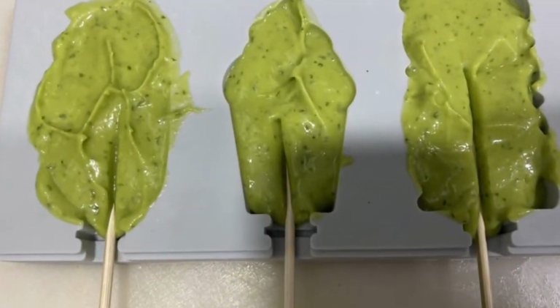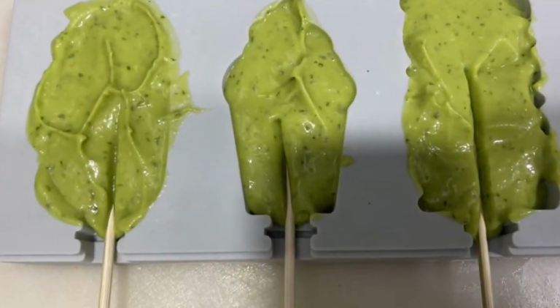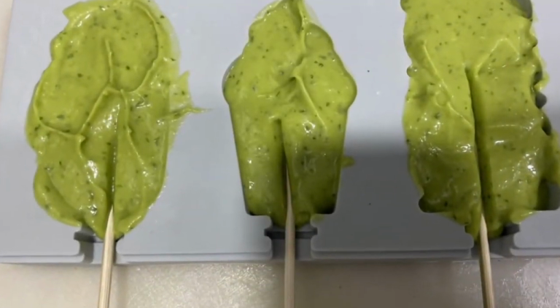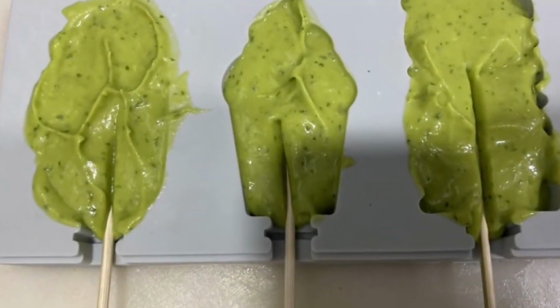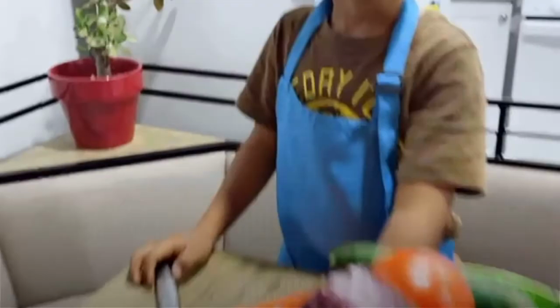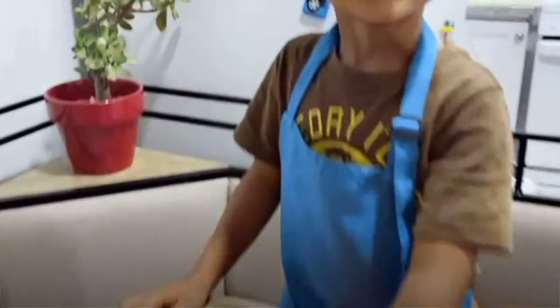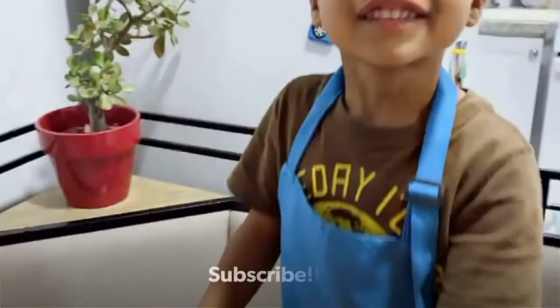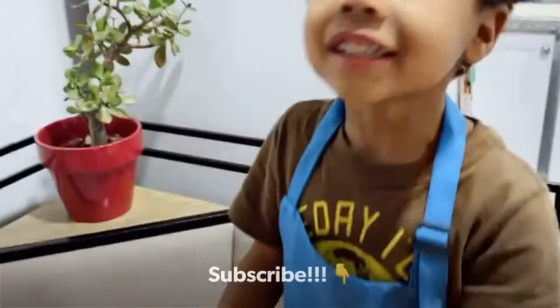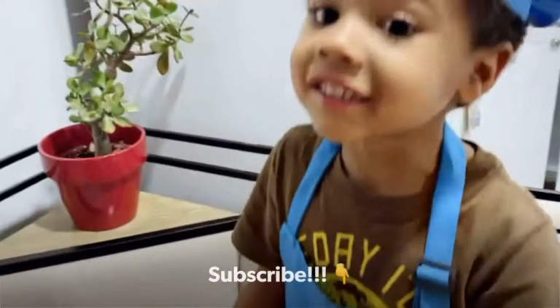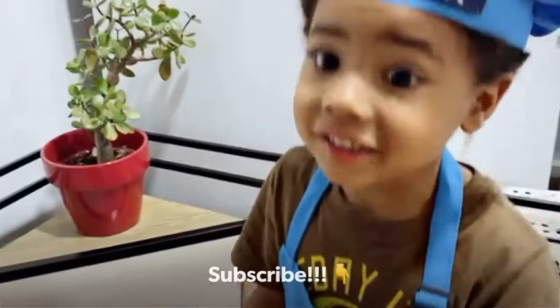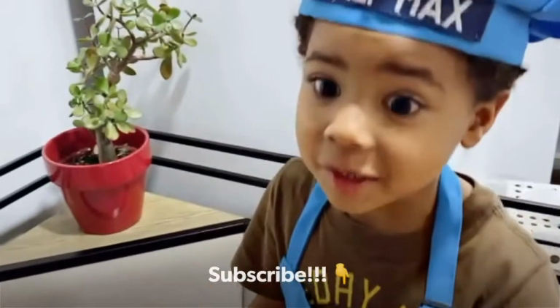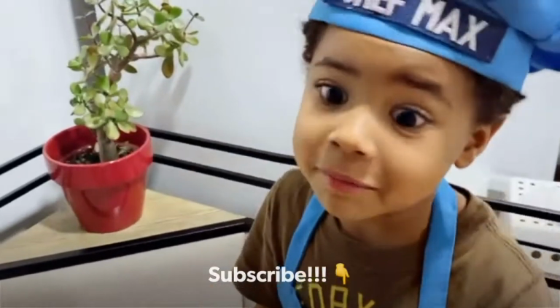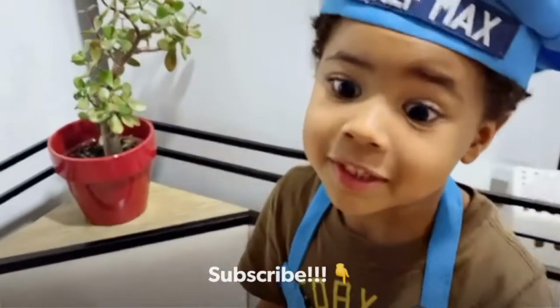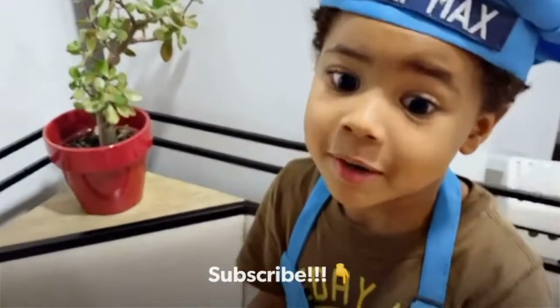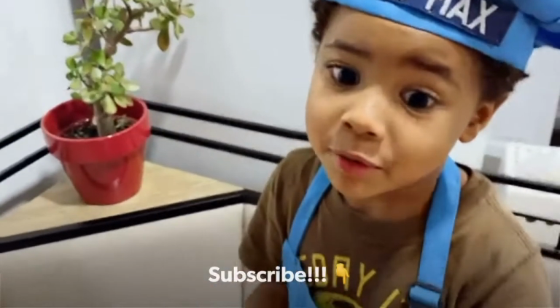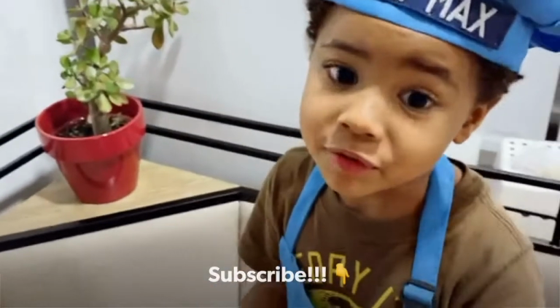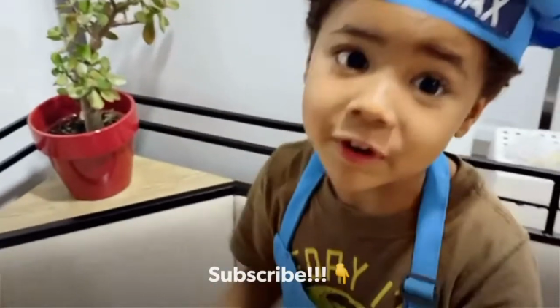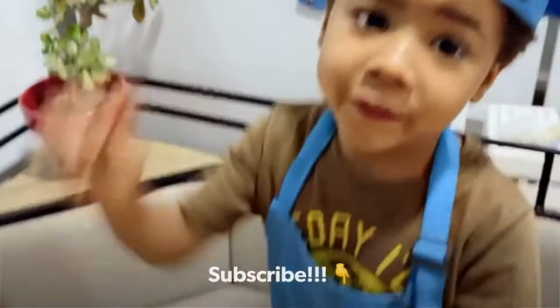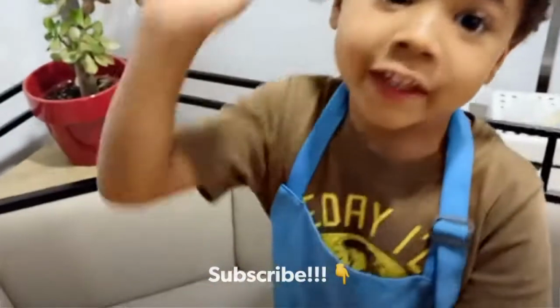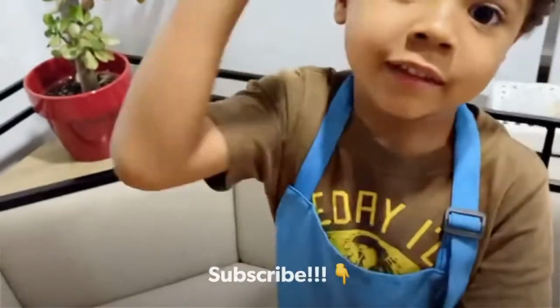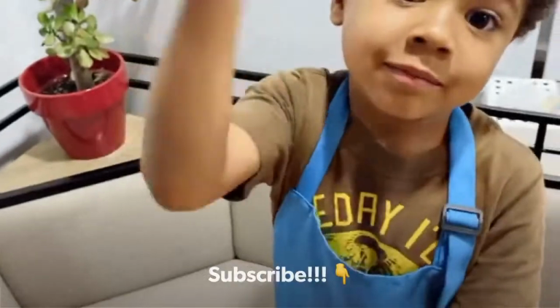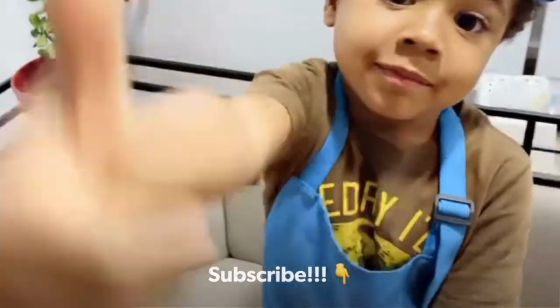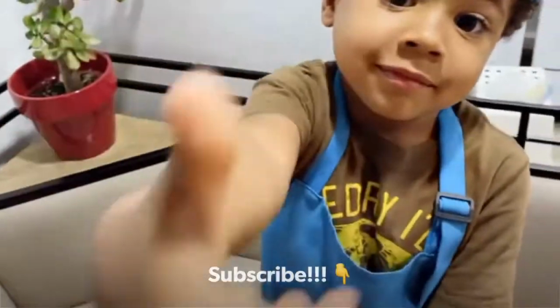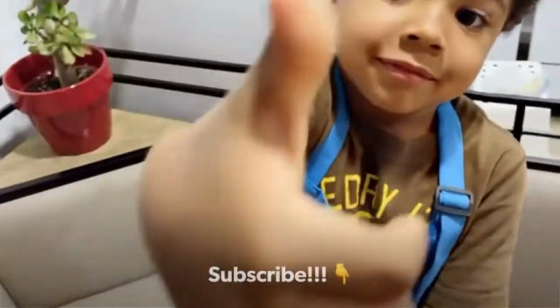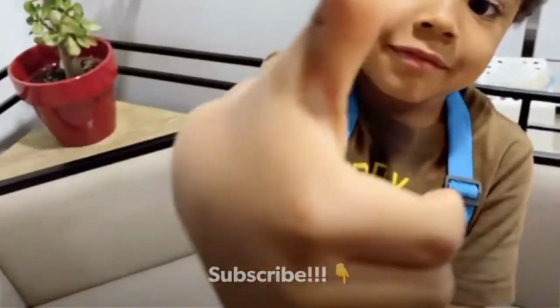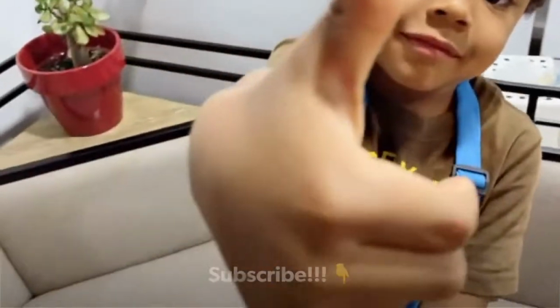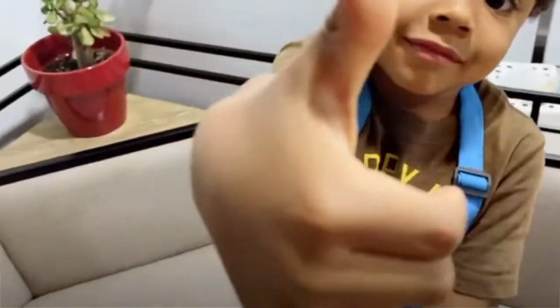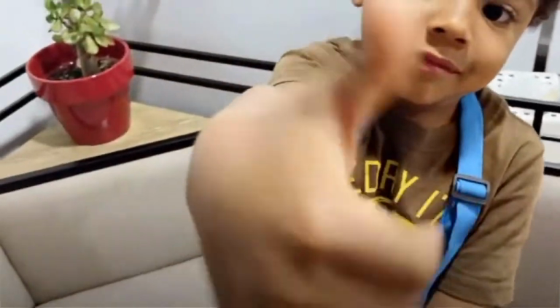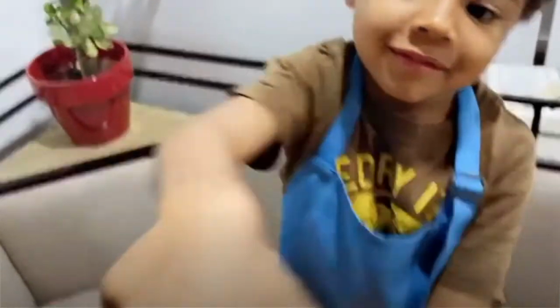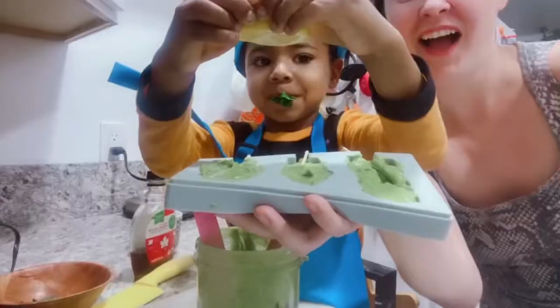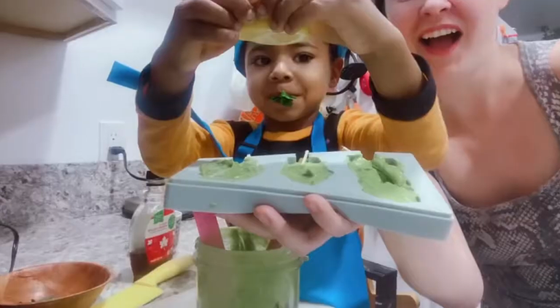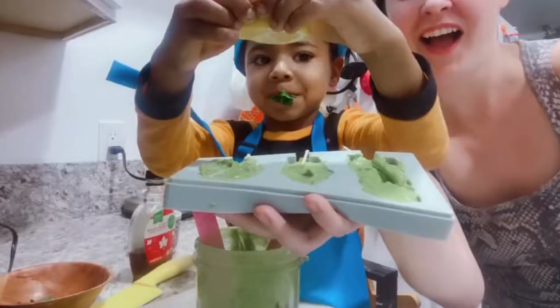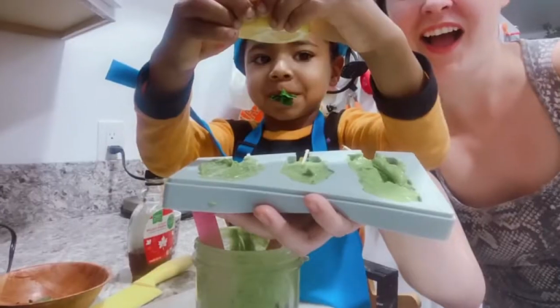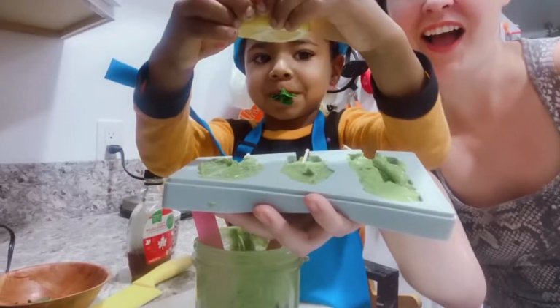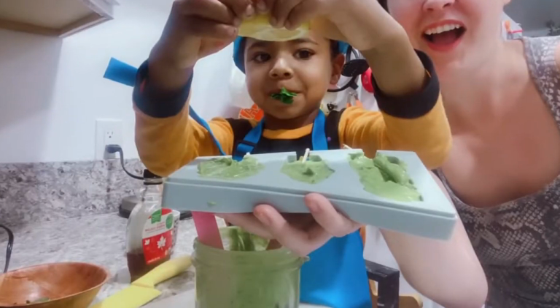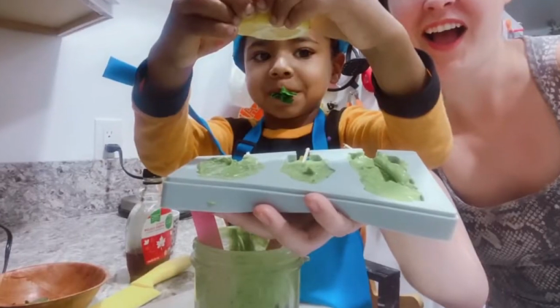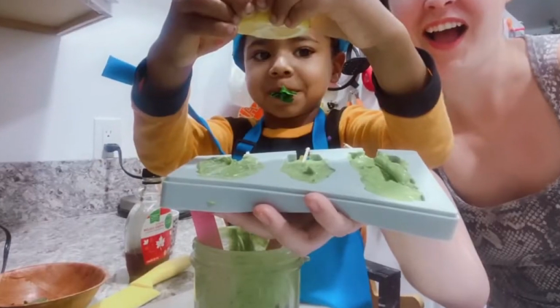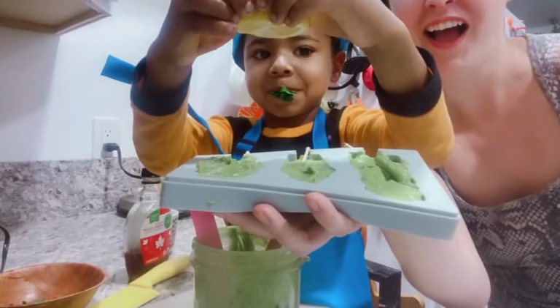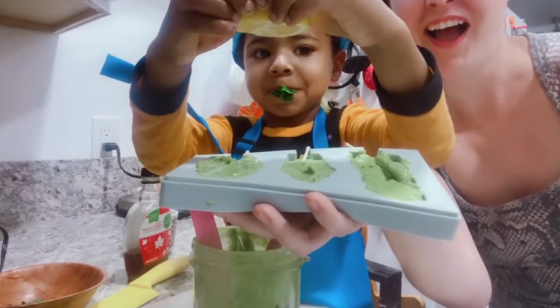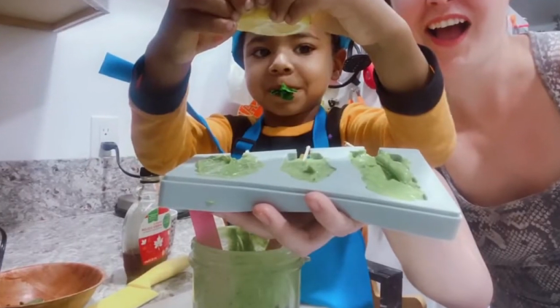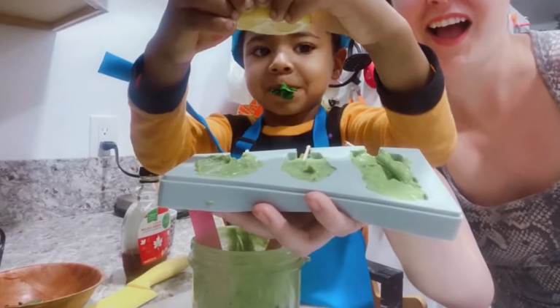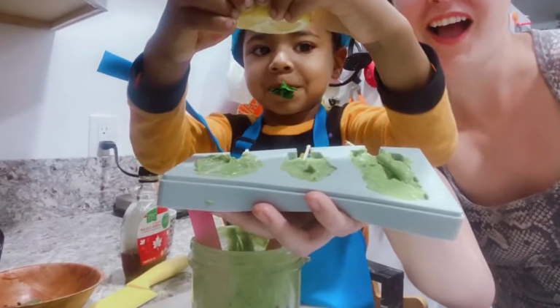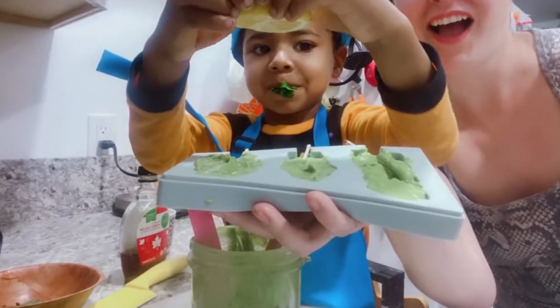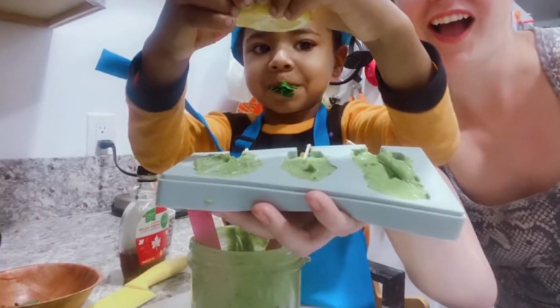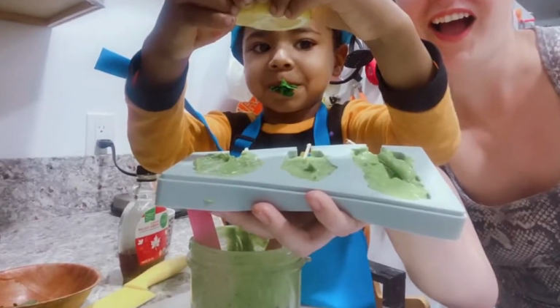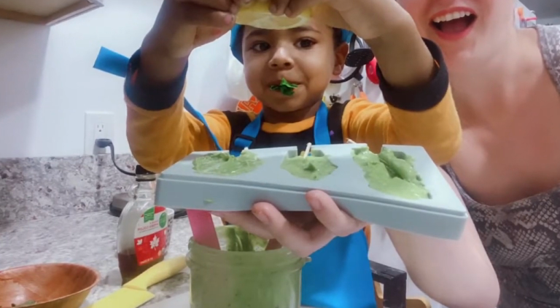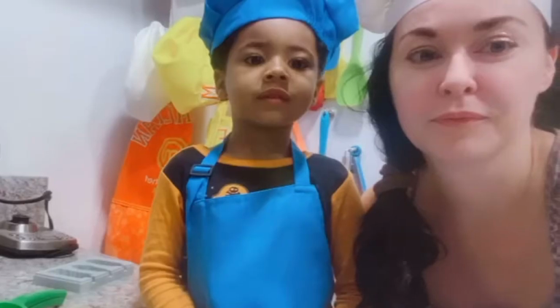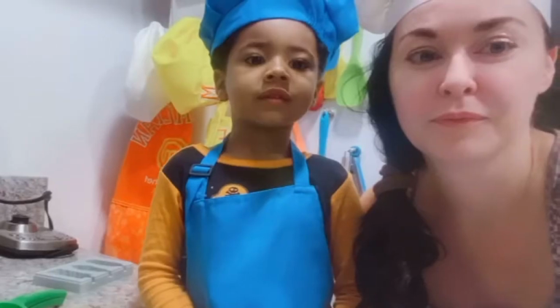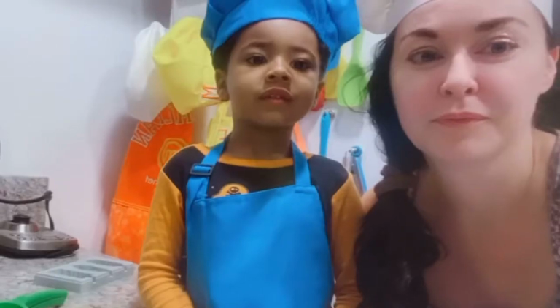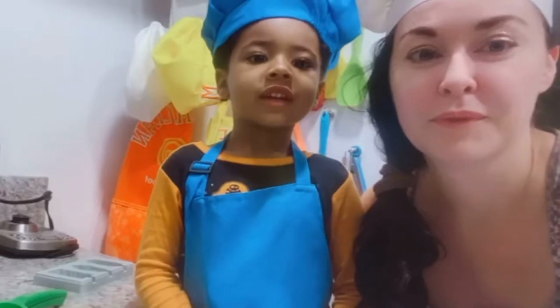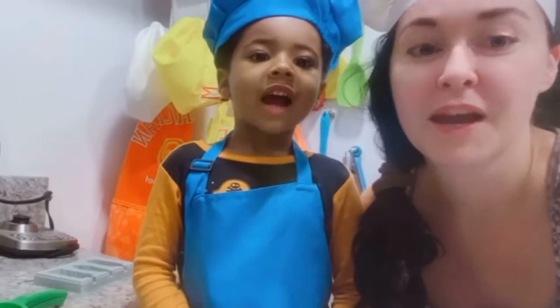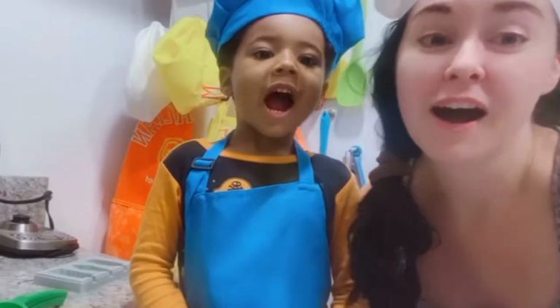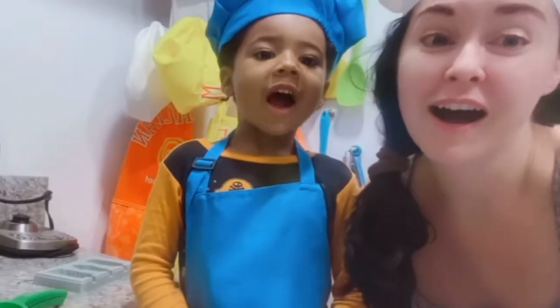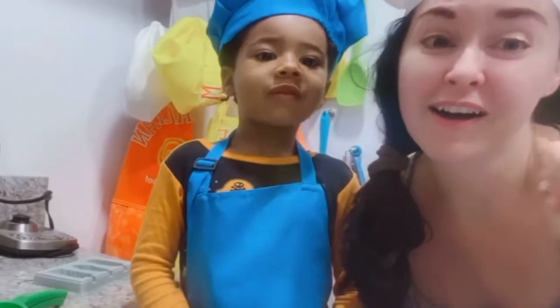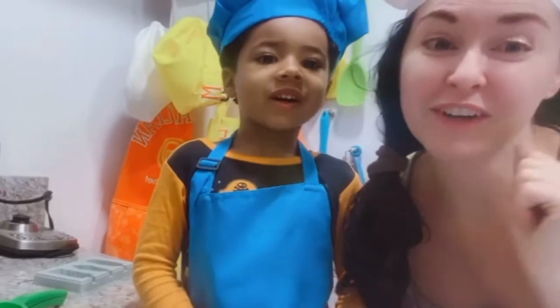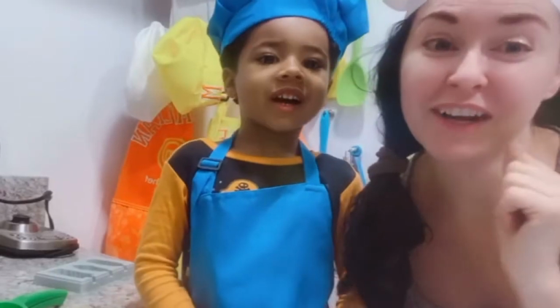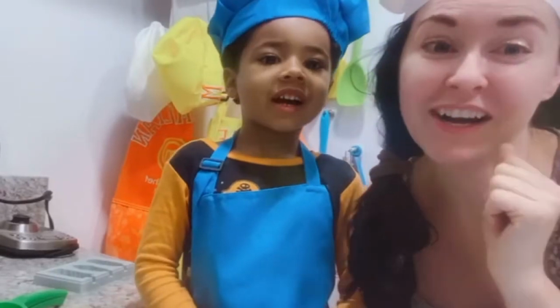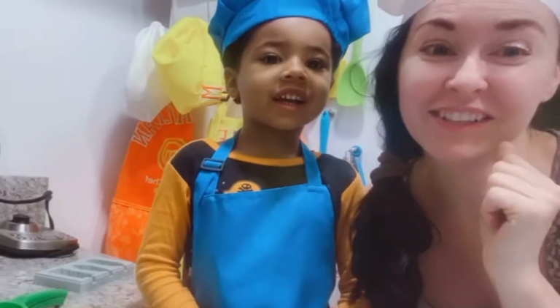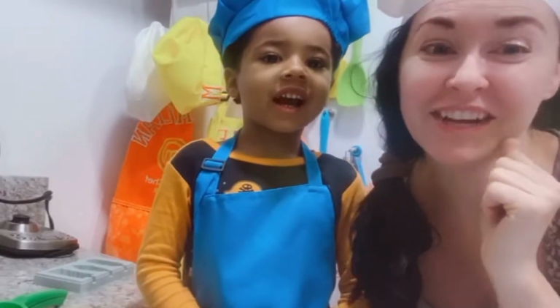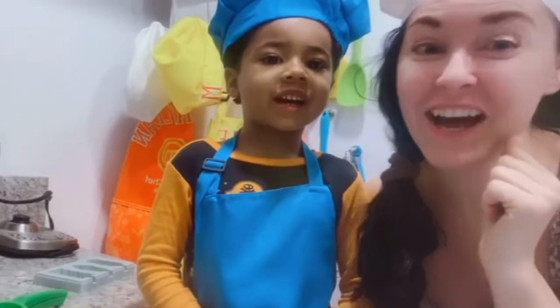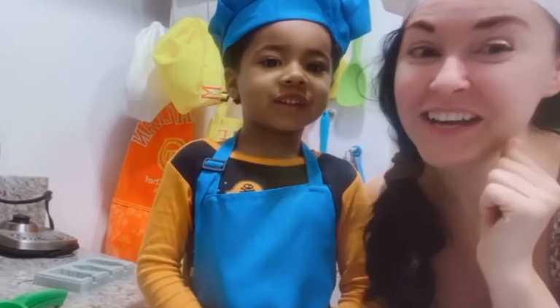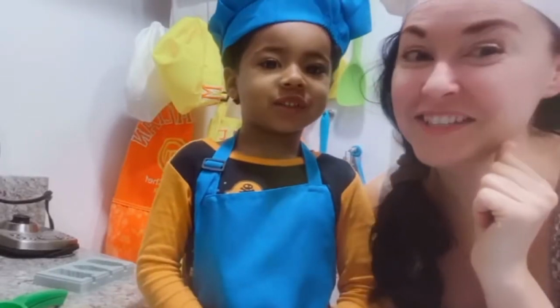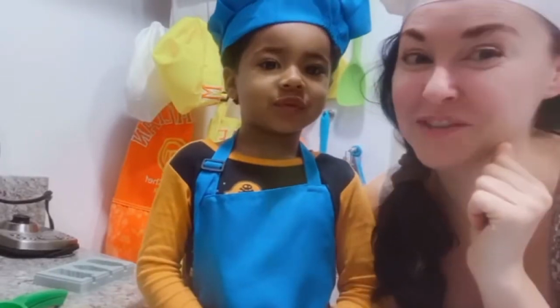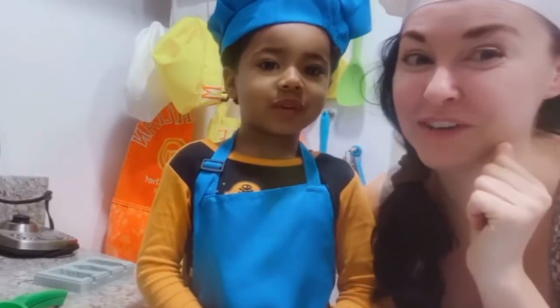This is going to be Yum-arific! Avocado Ice Cream.